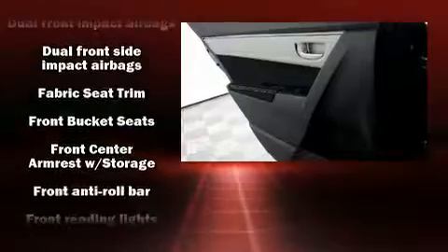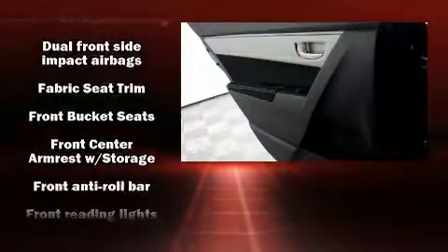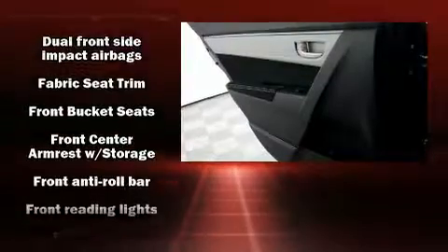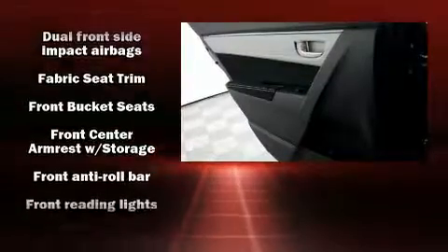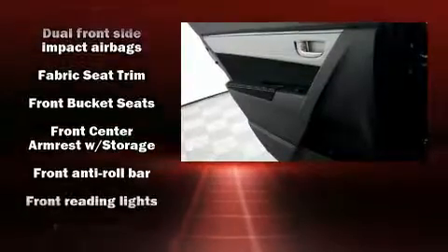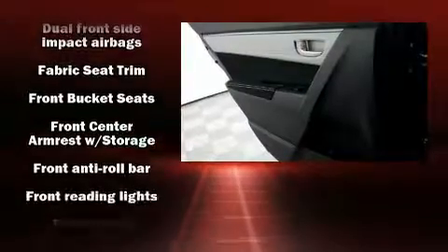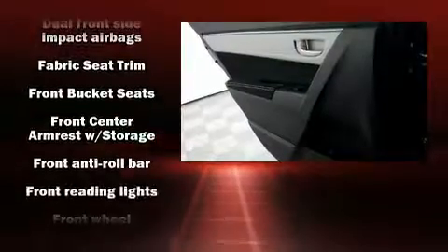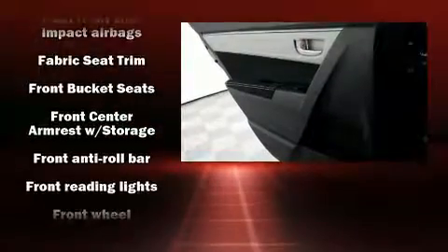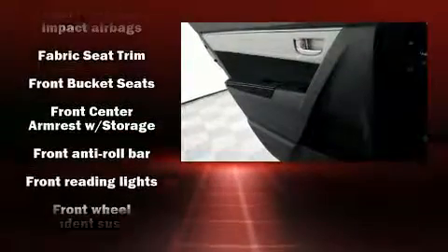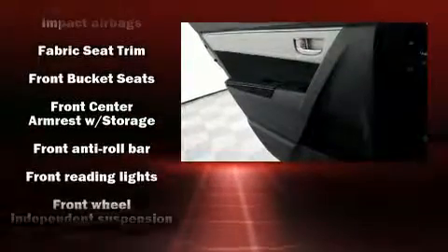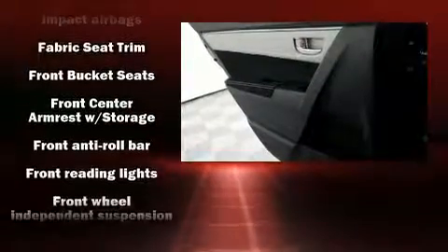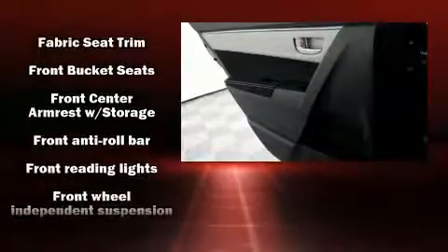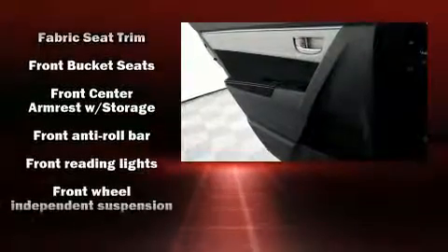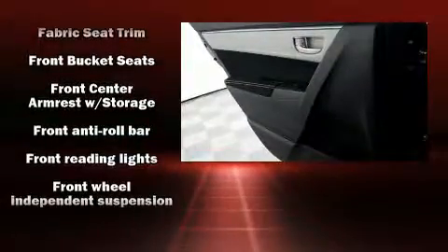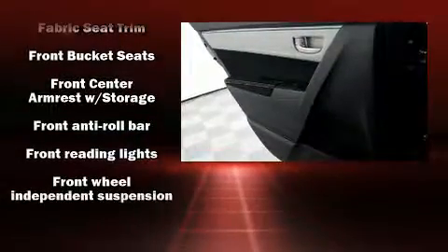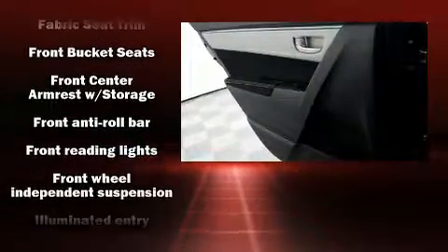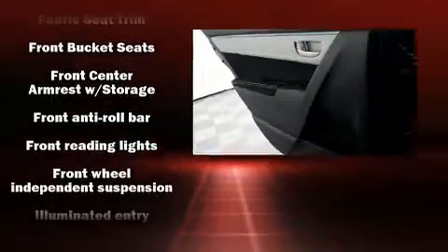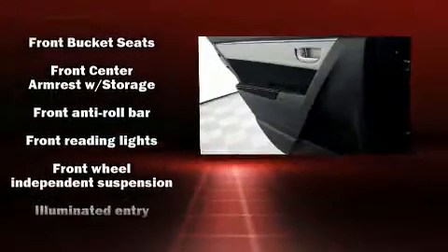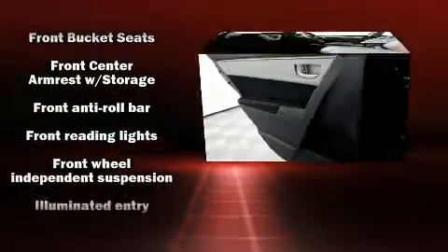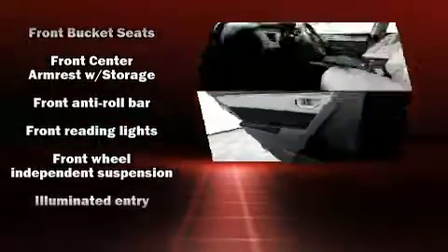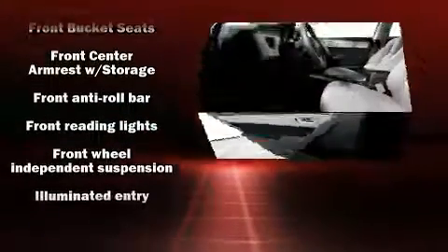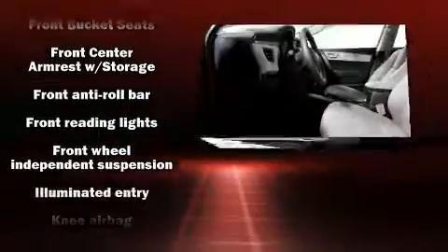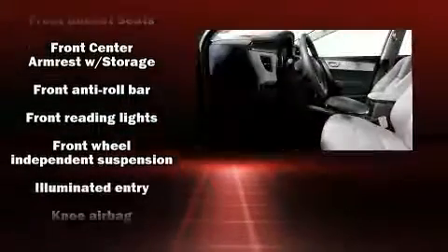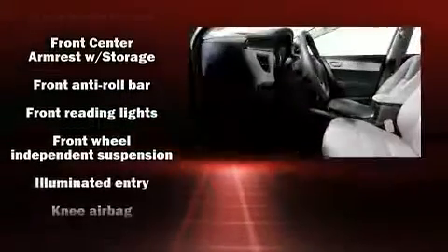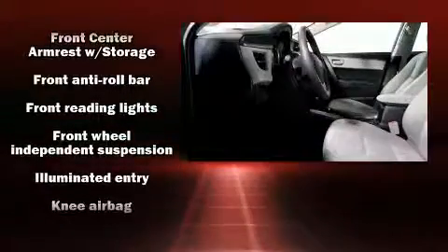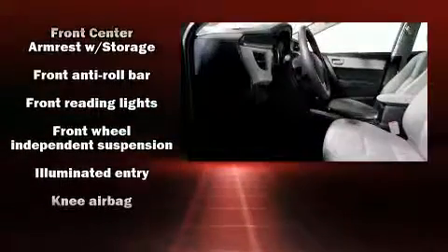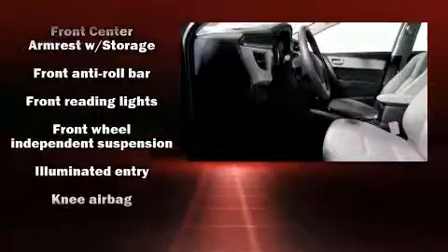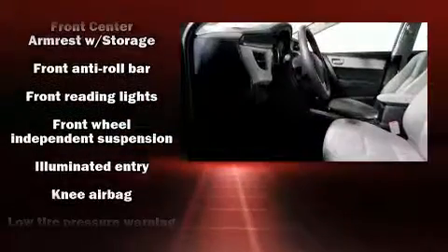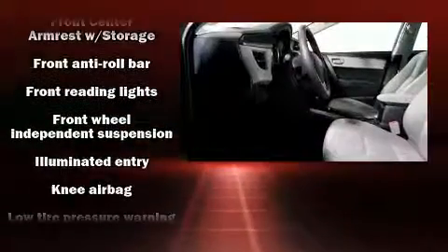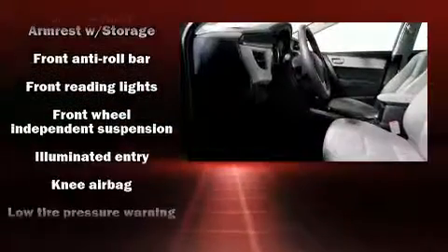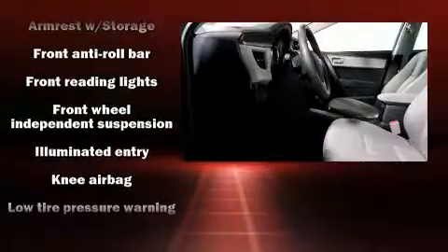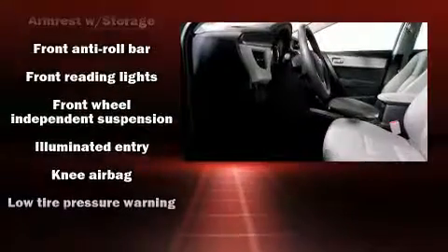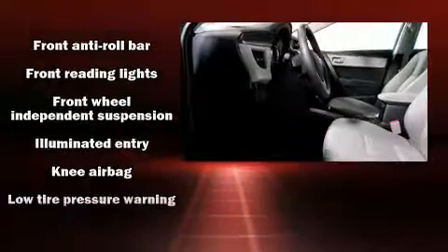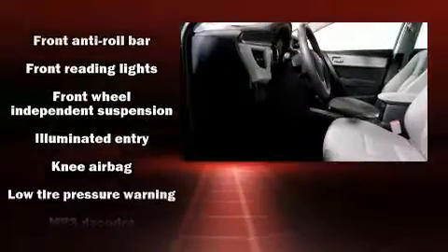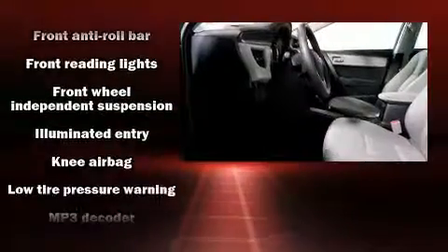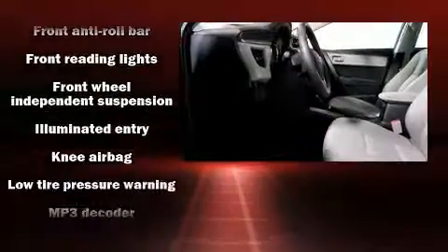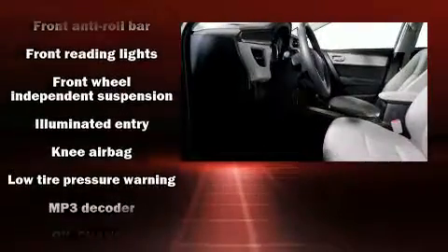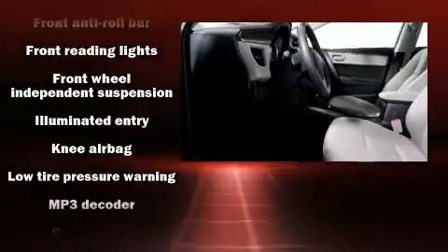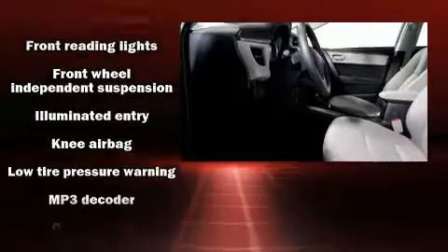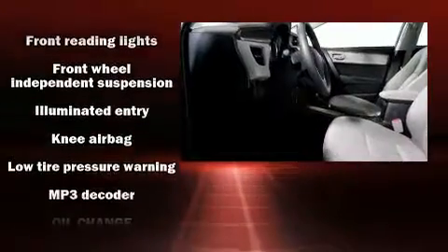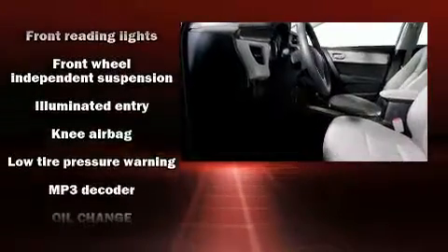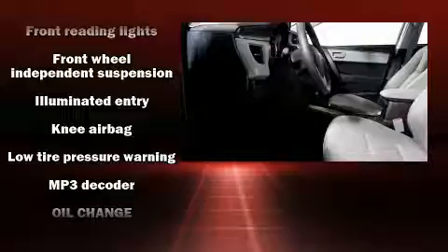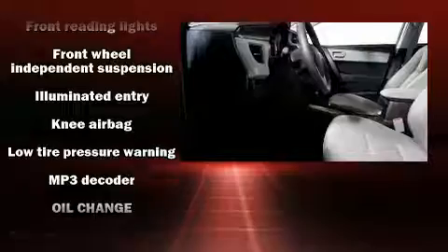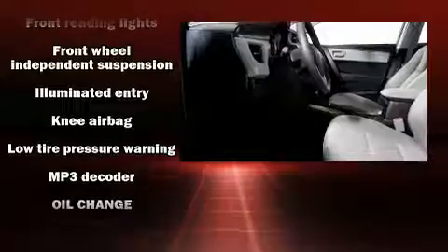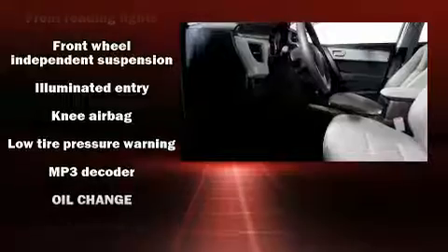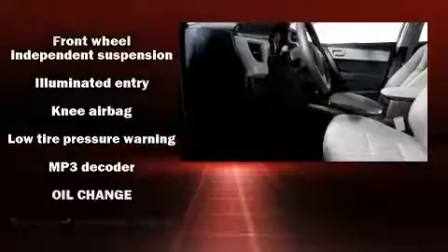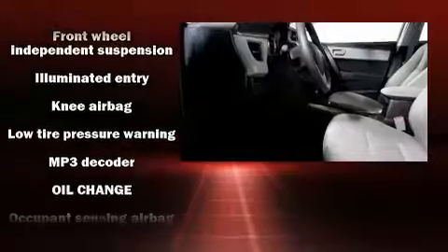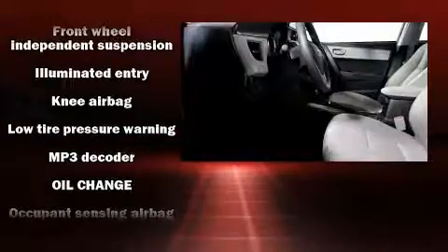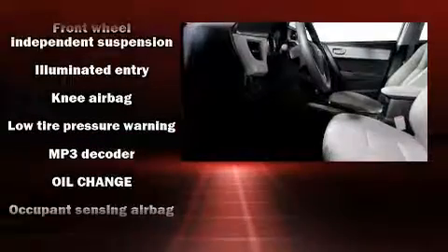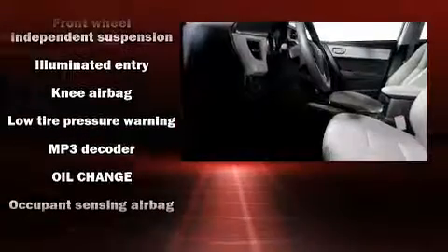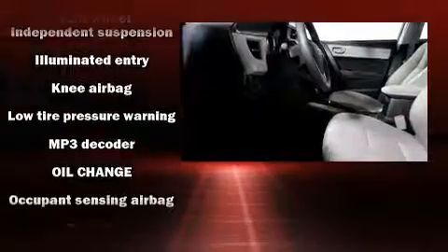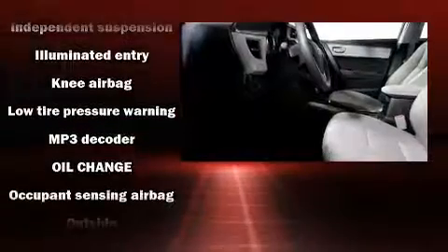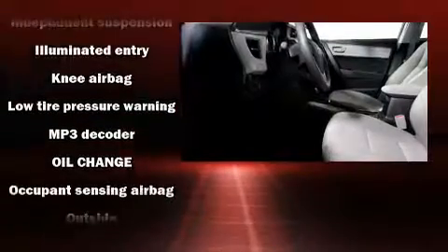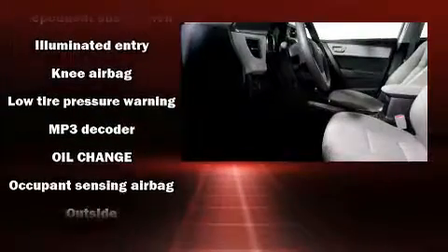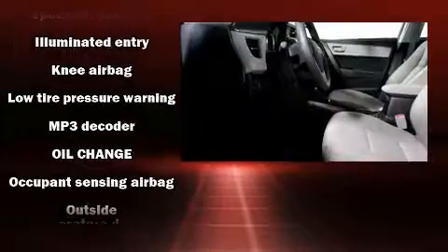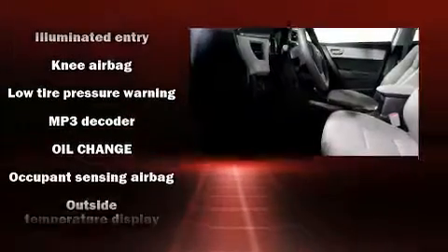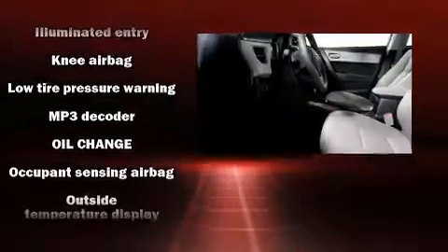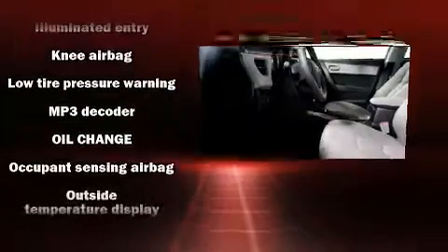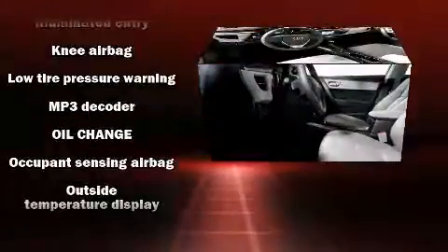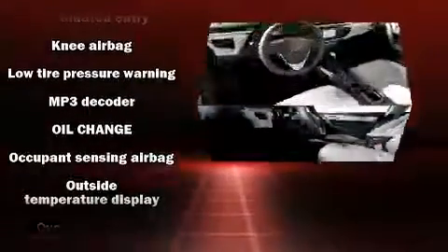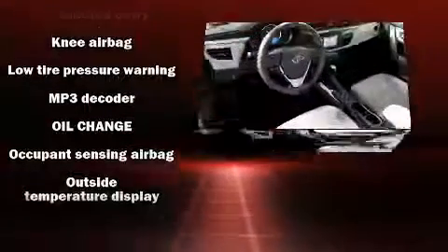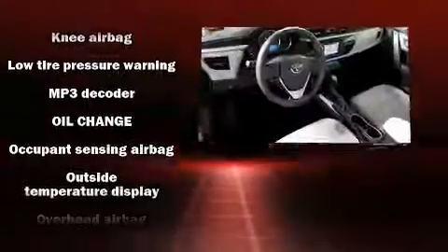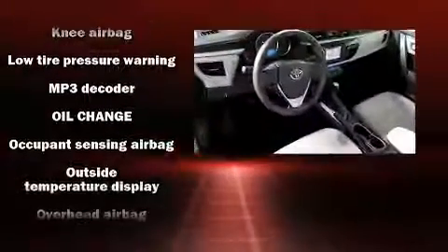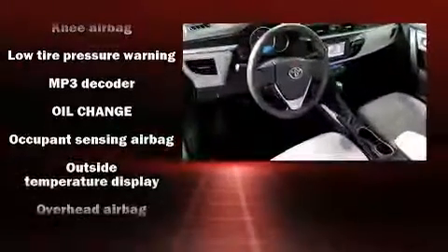head curtain airbags, traction control, brake assist, ignition disabling, and ABS brakes.